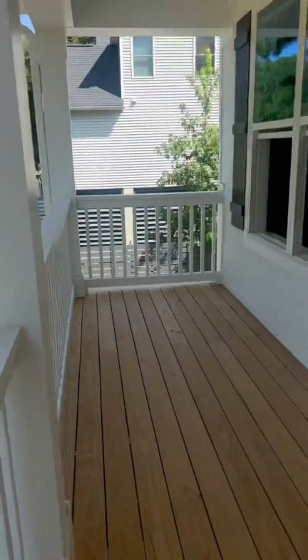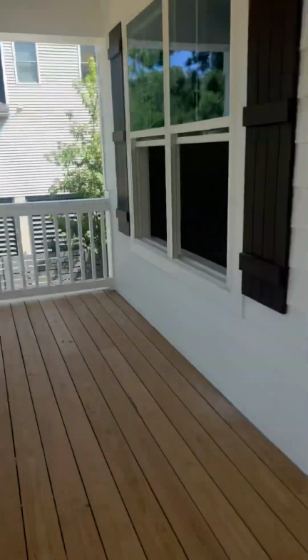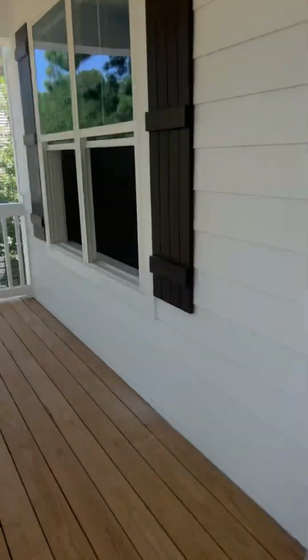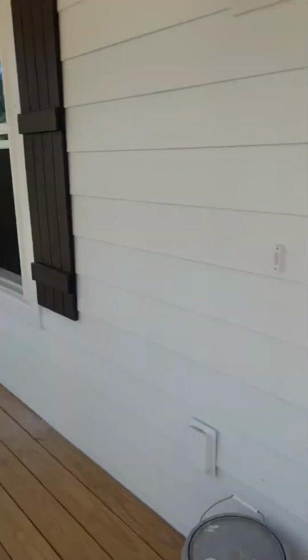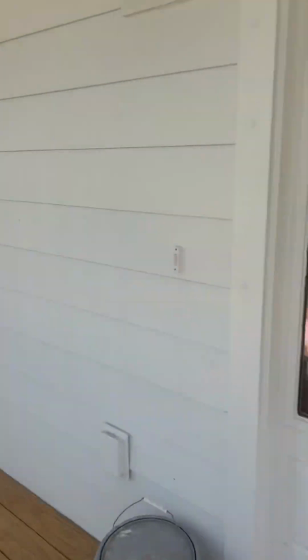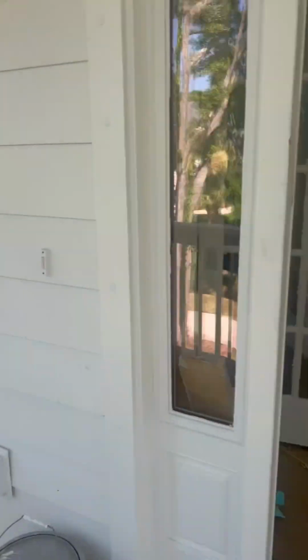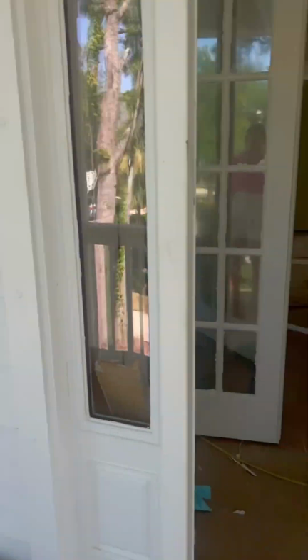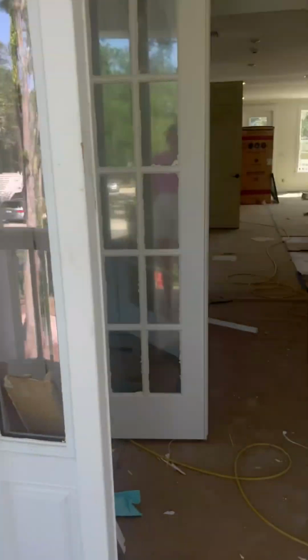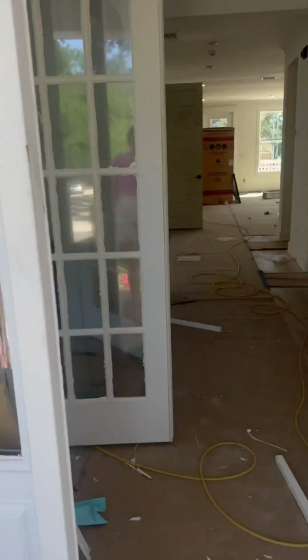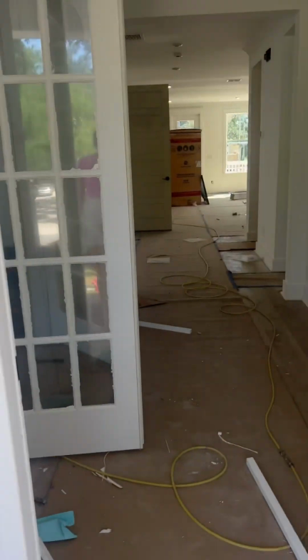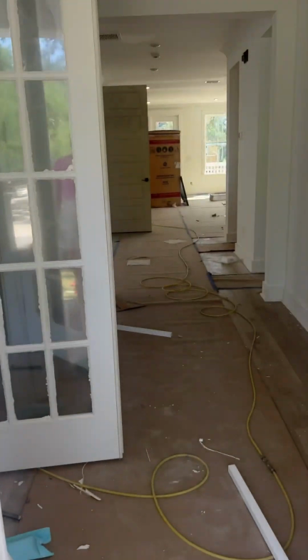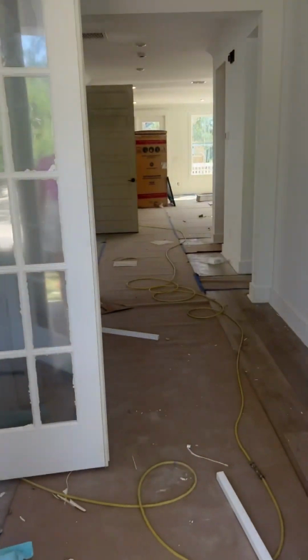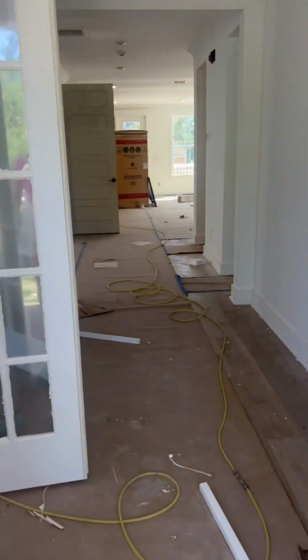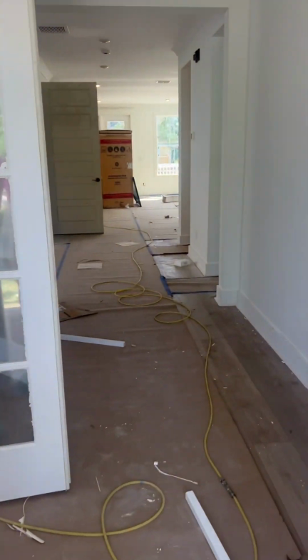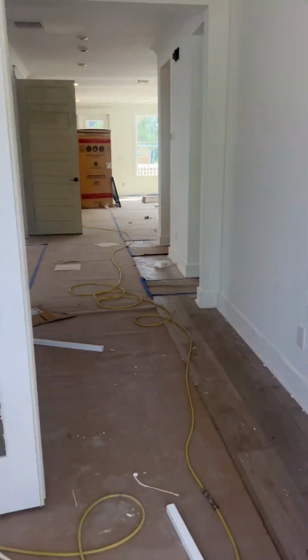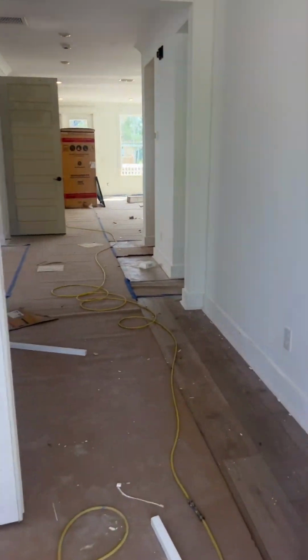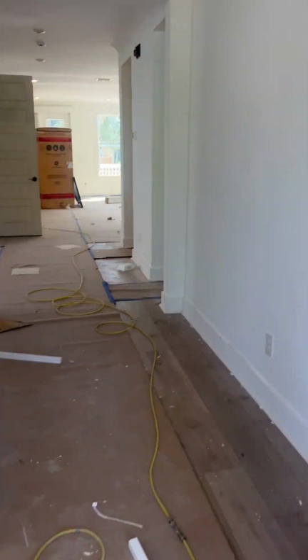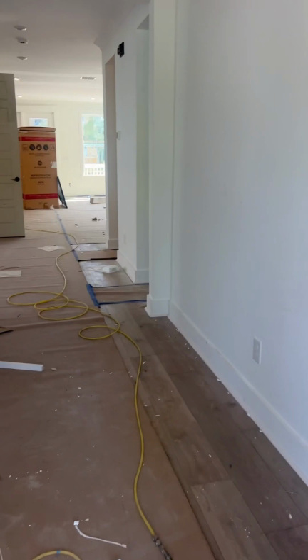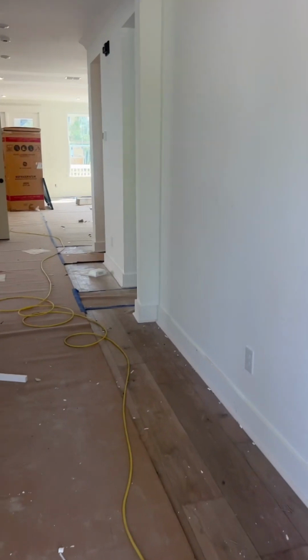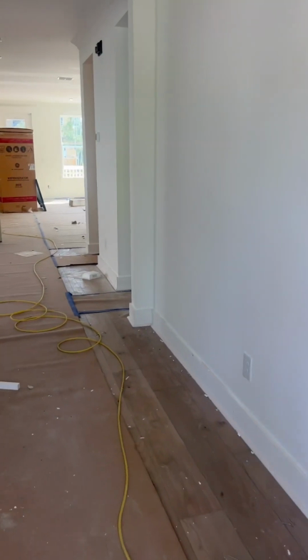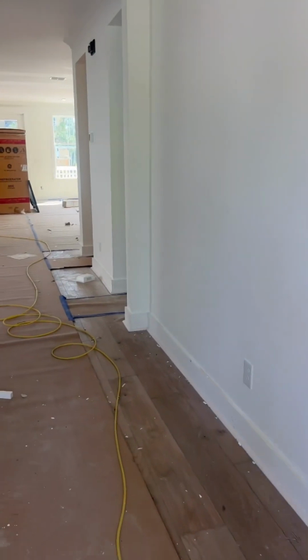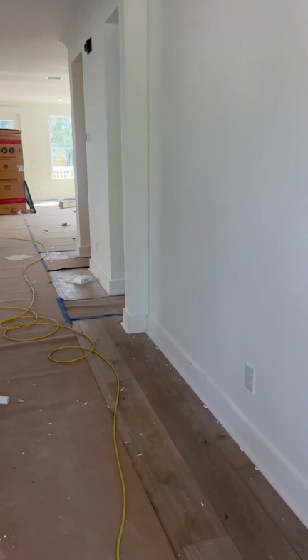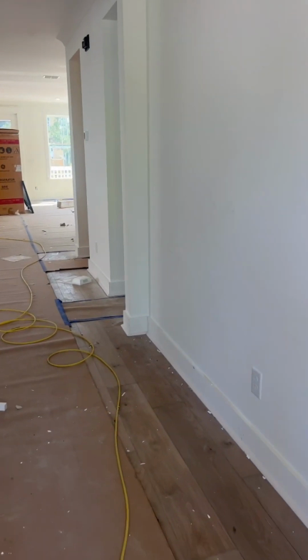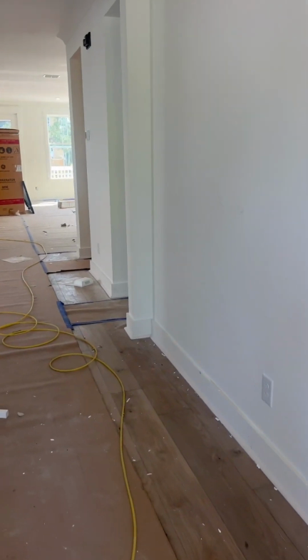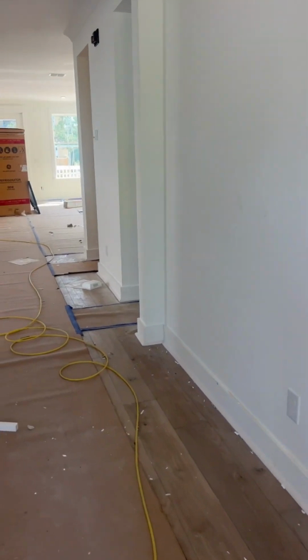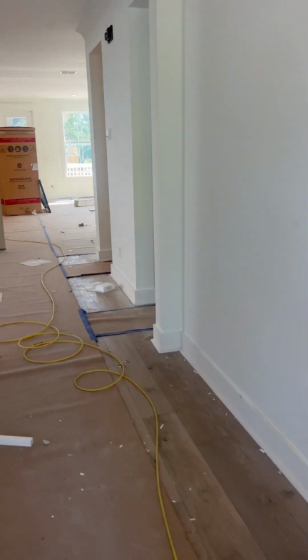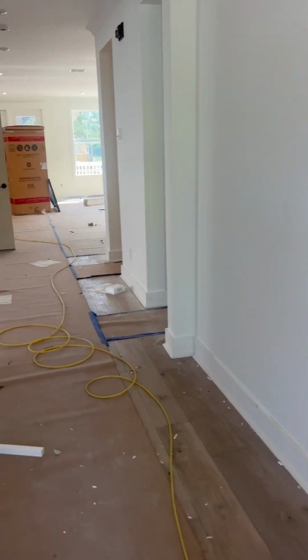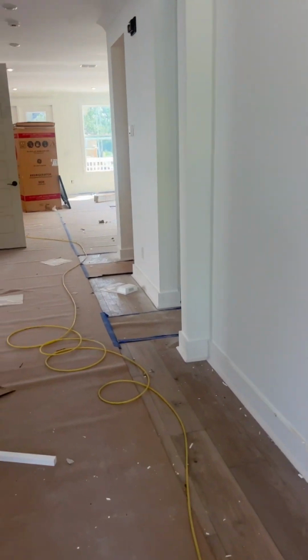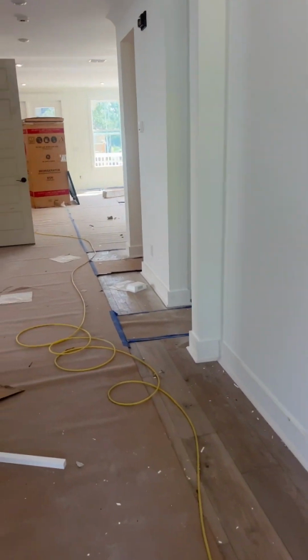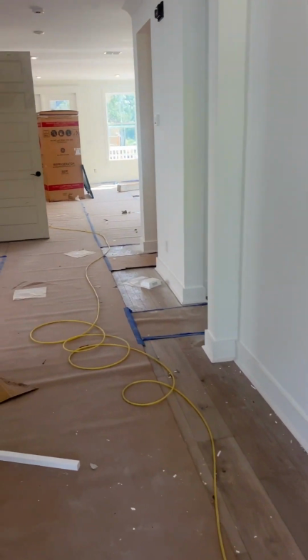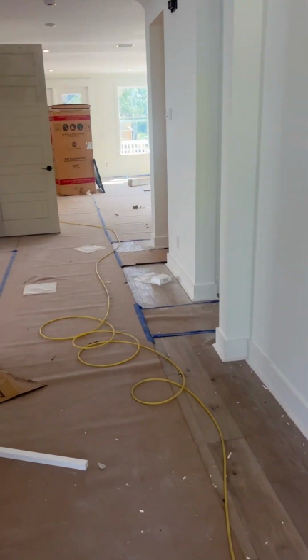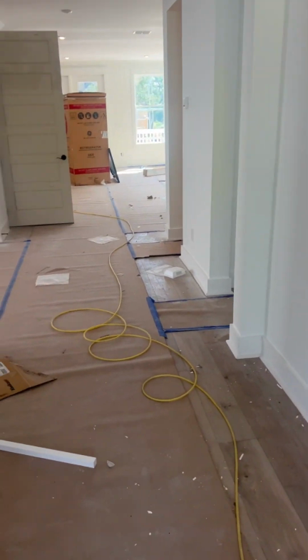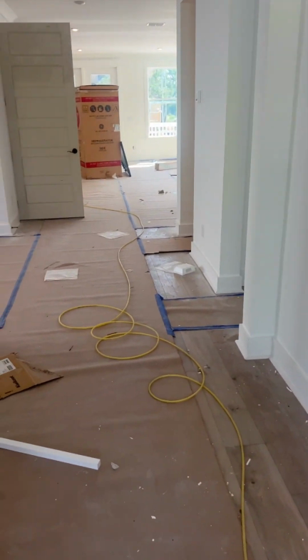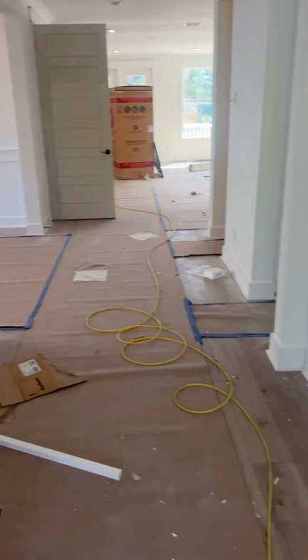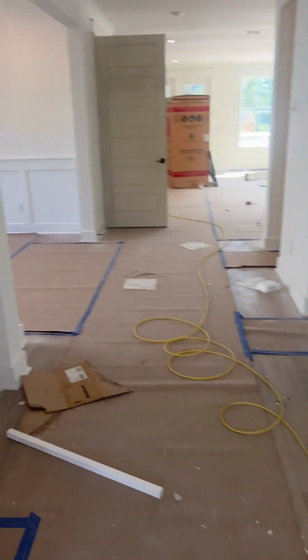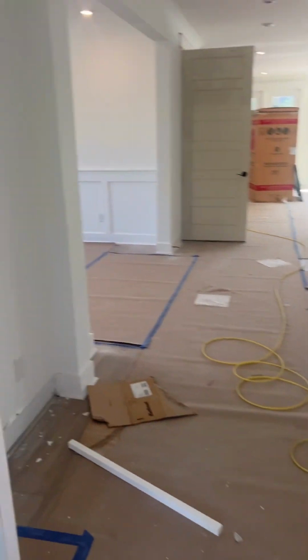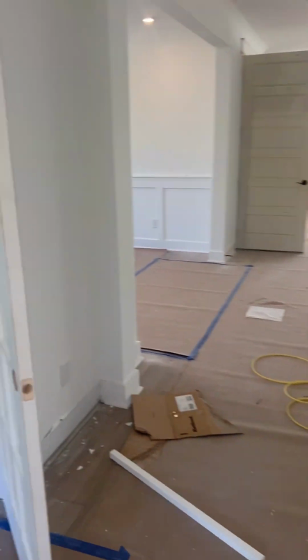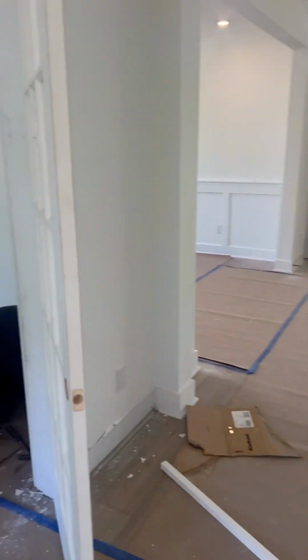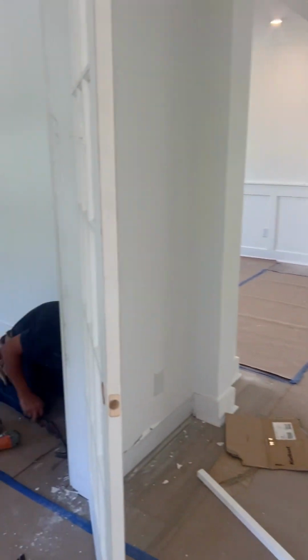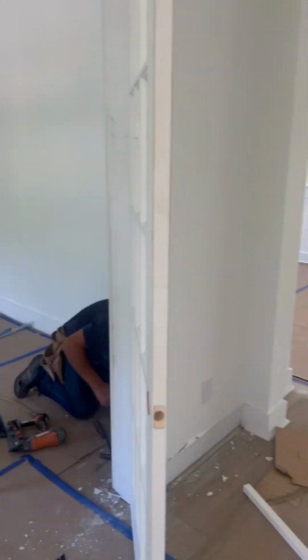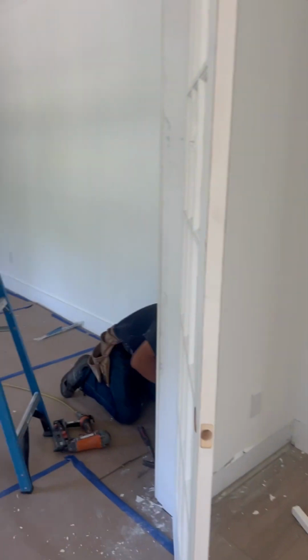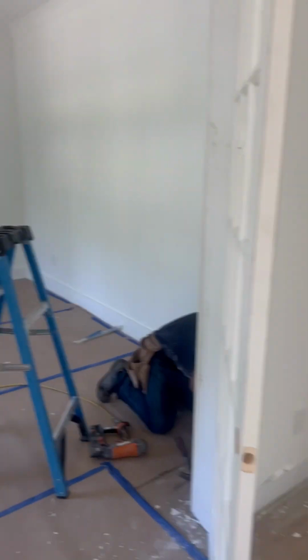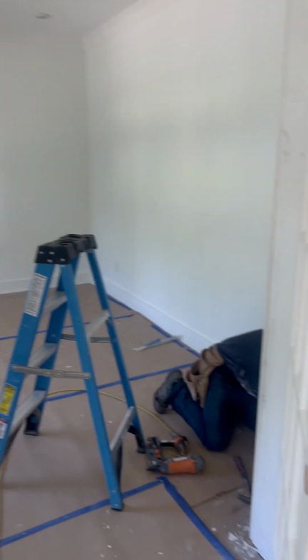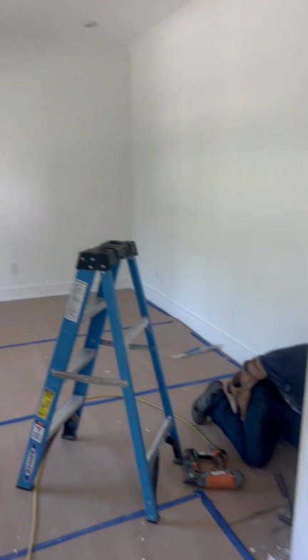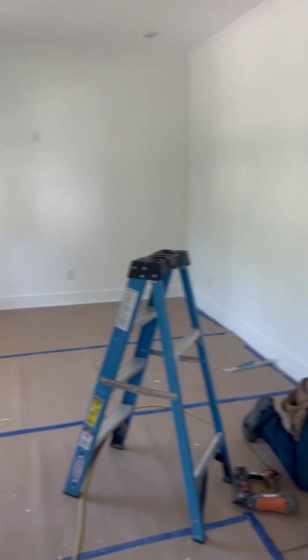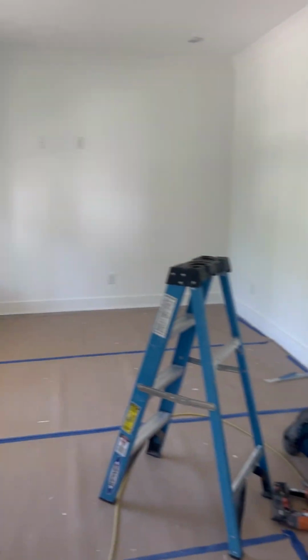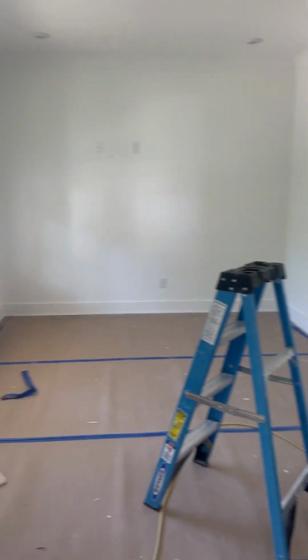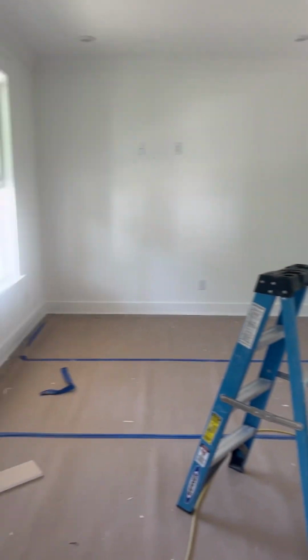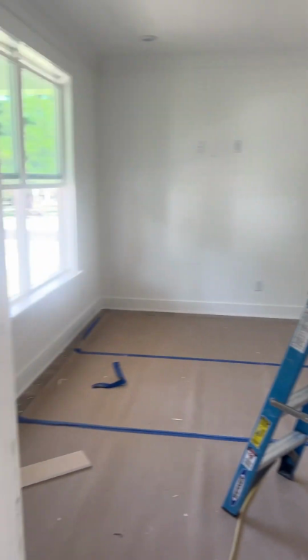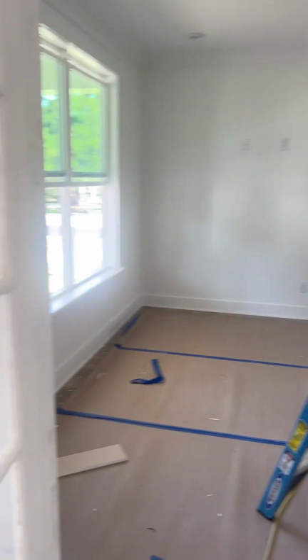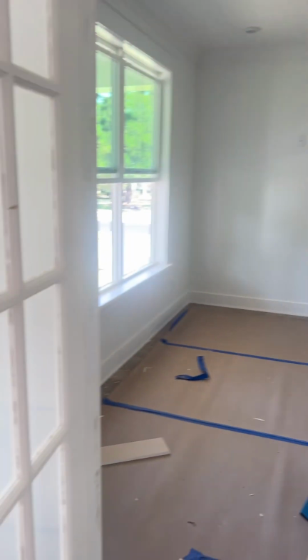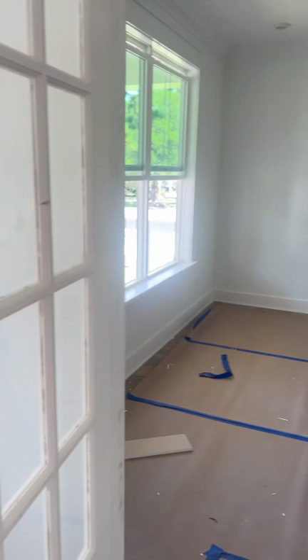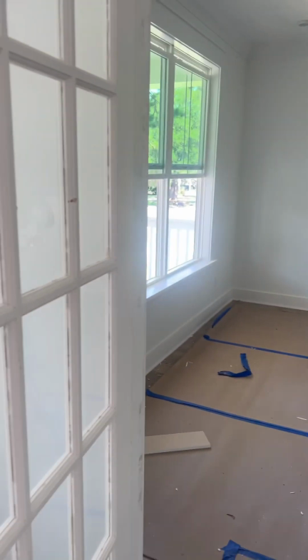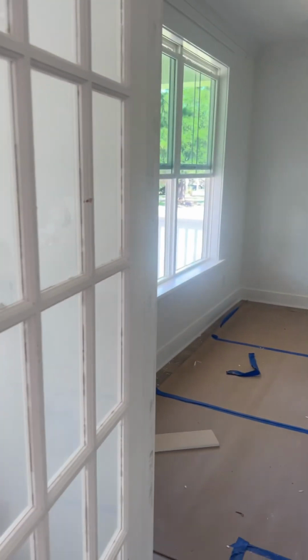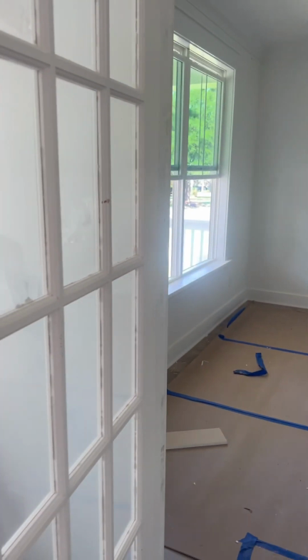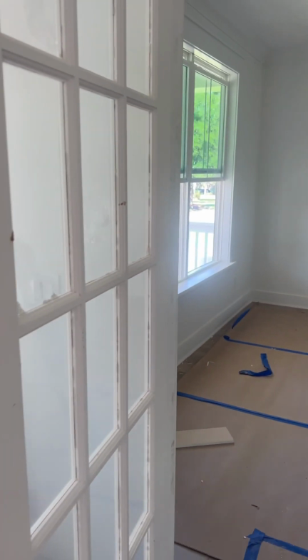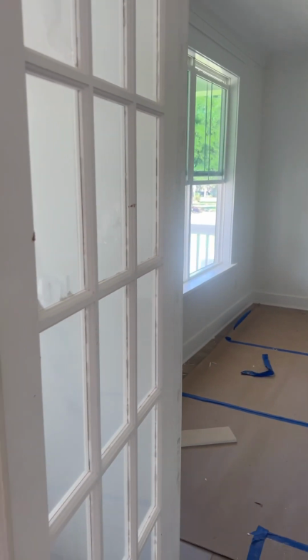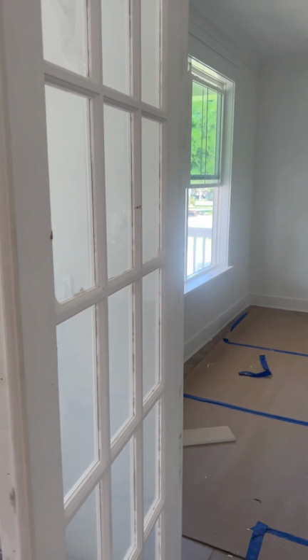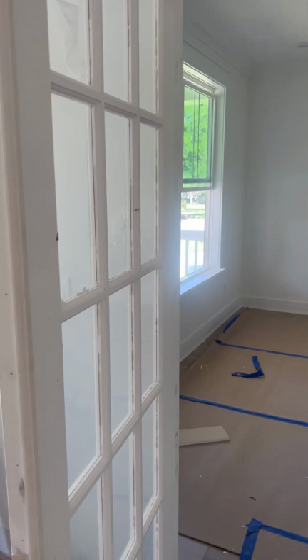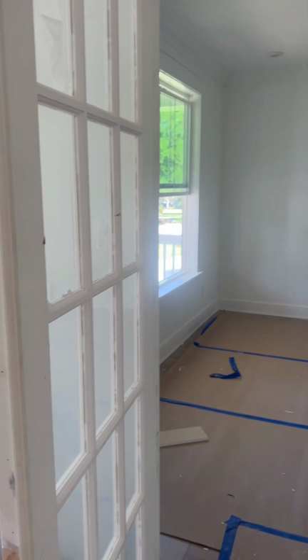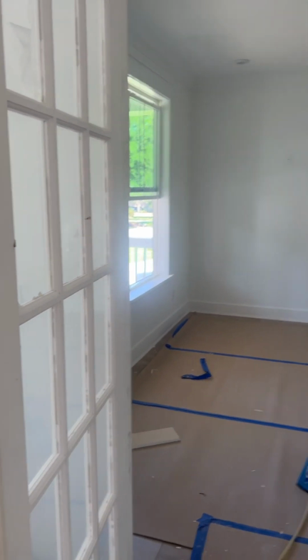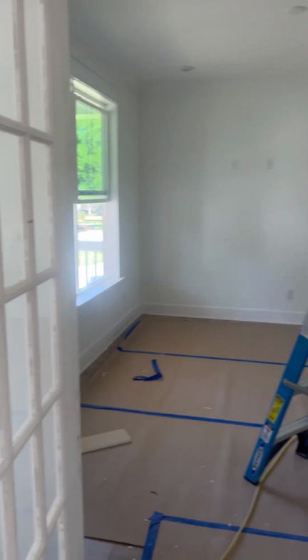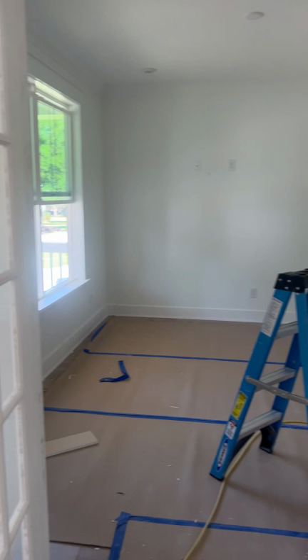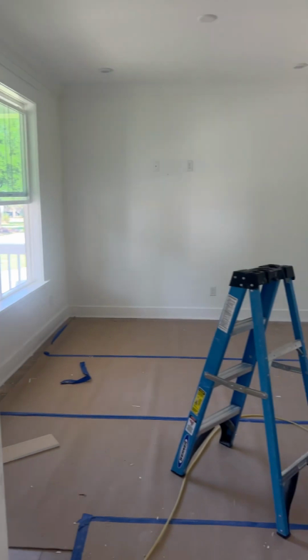Okay, so you walk into the house, and to the left you've got your office with the French doors.